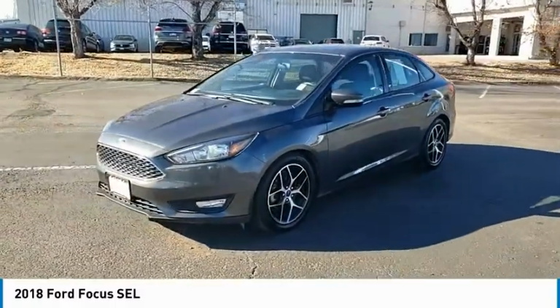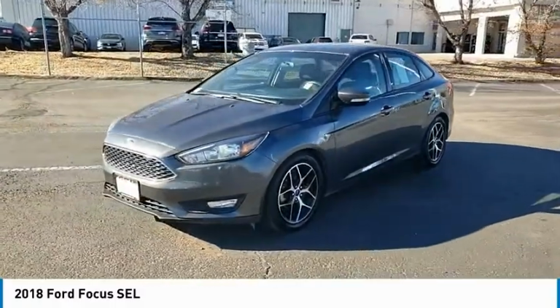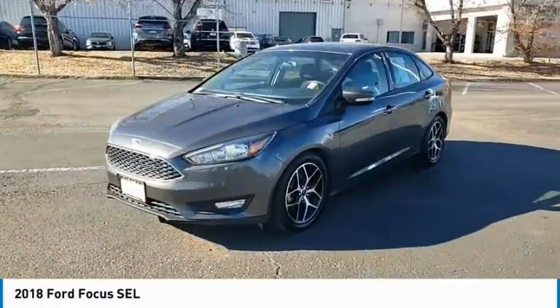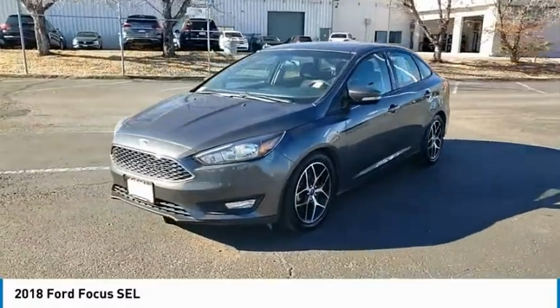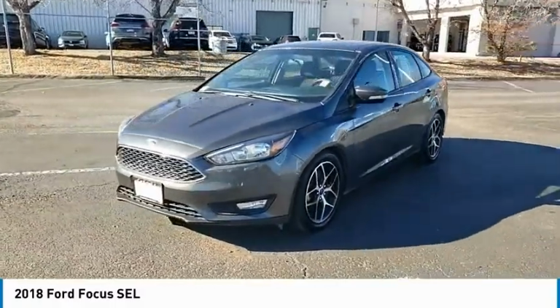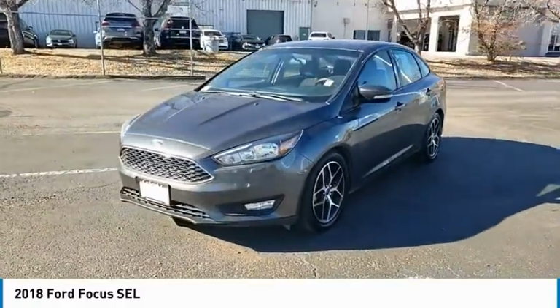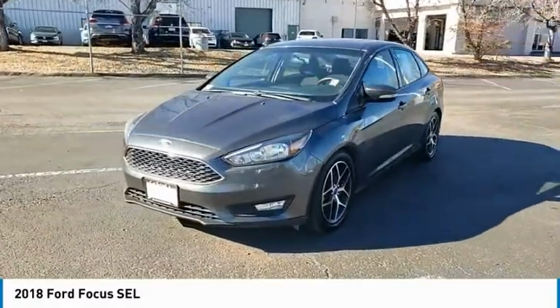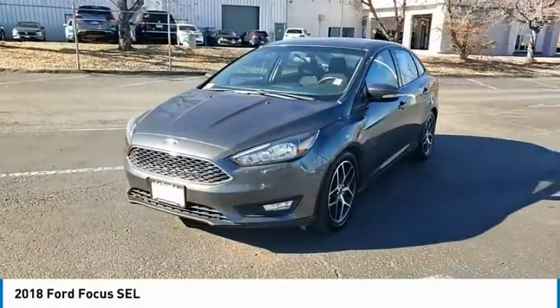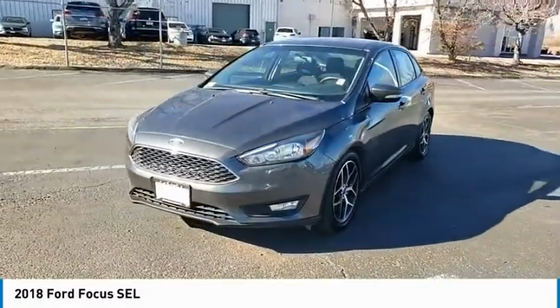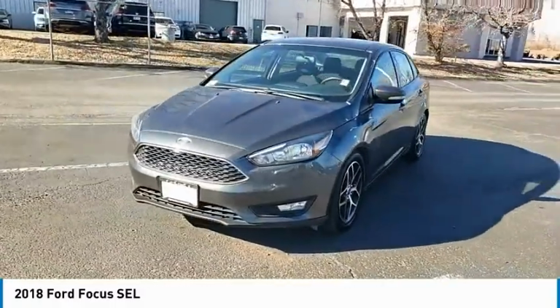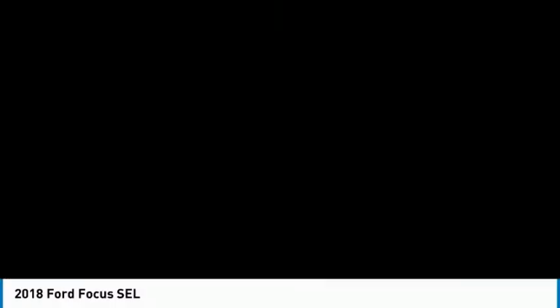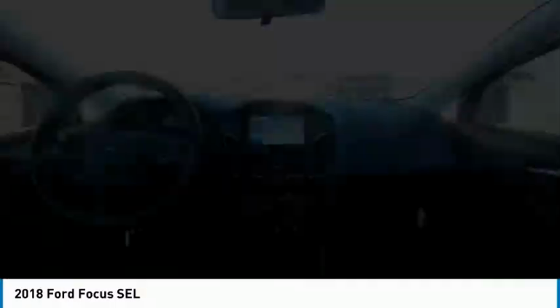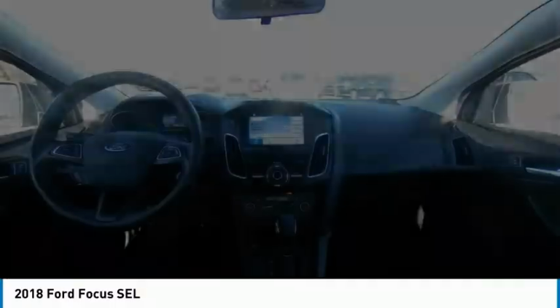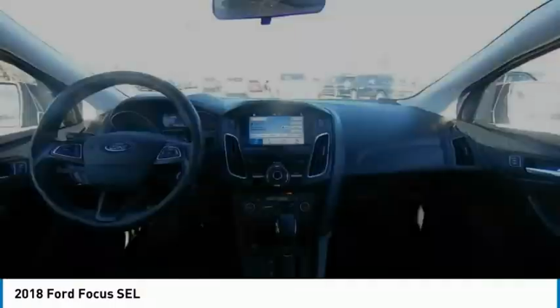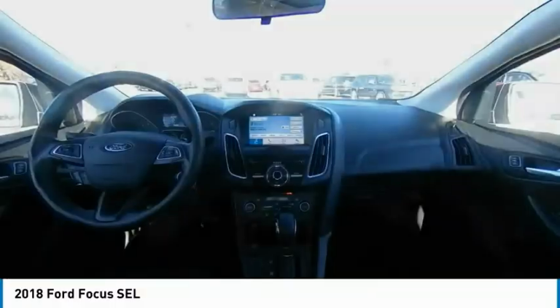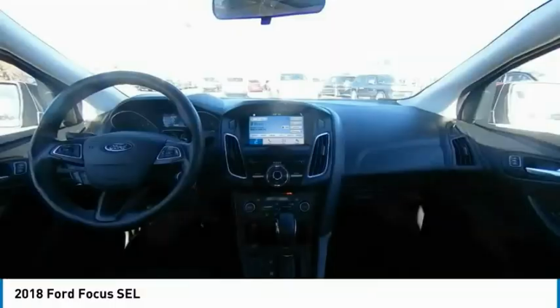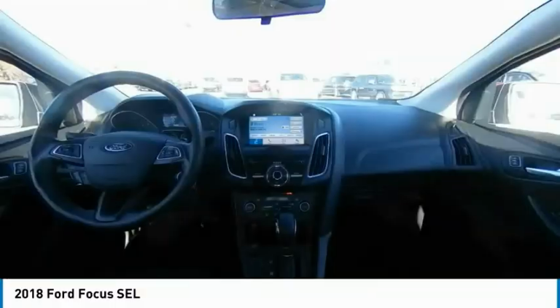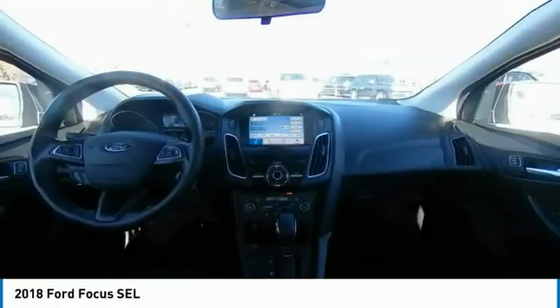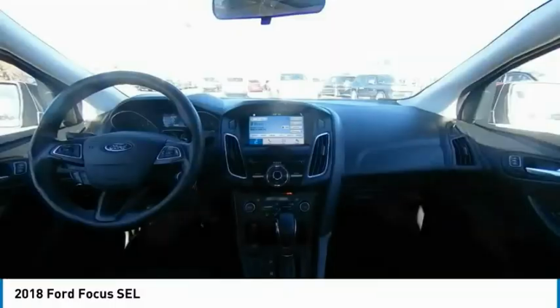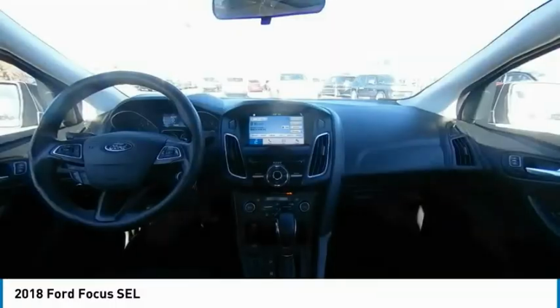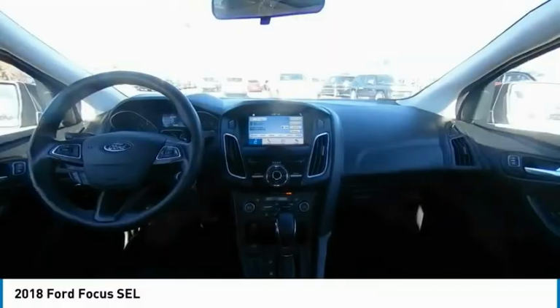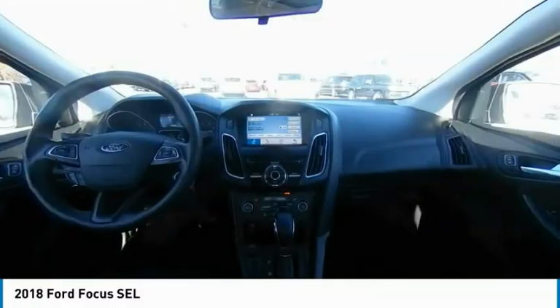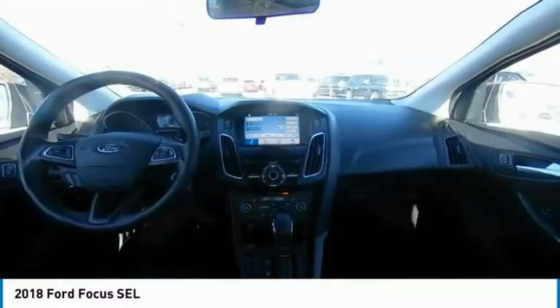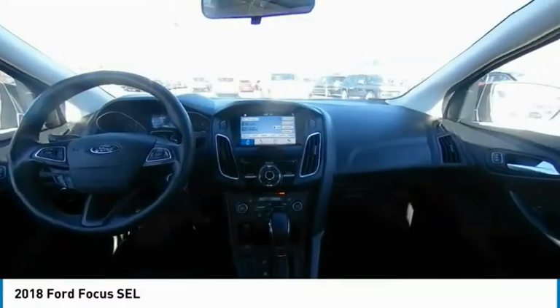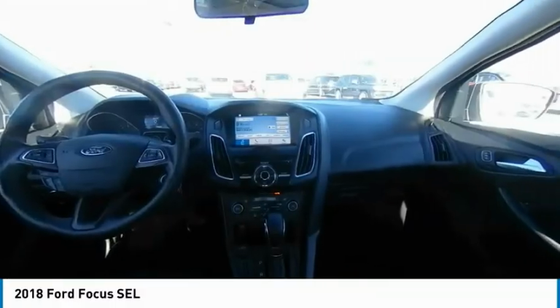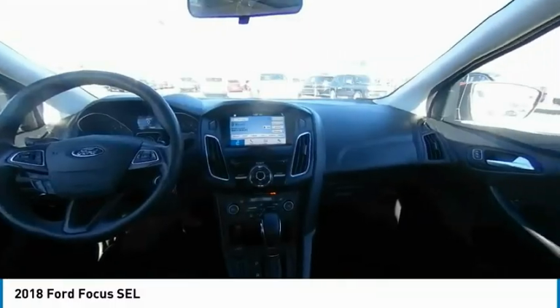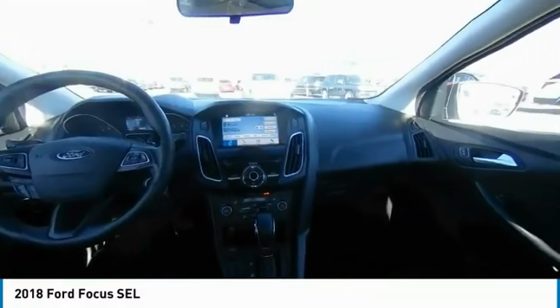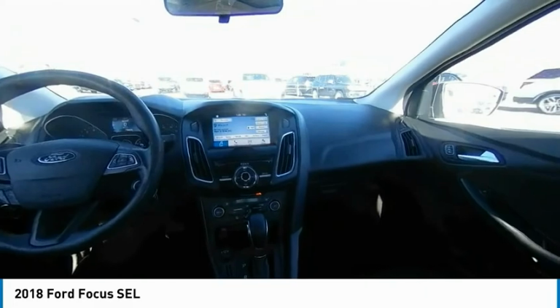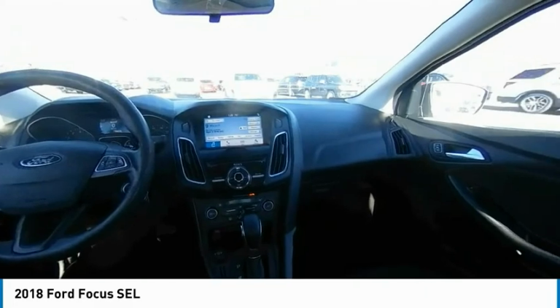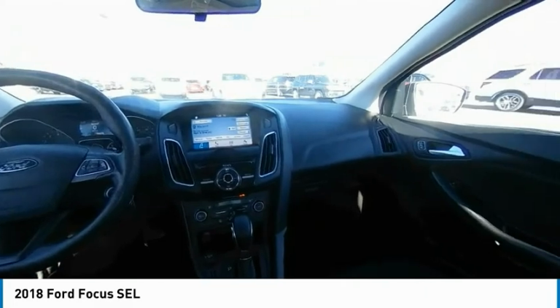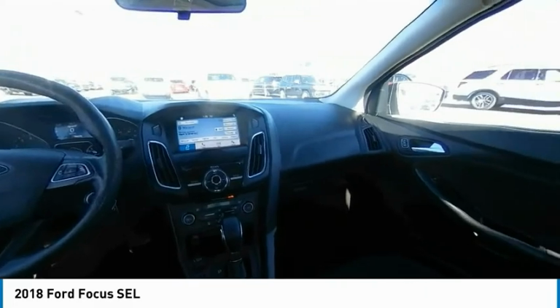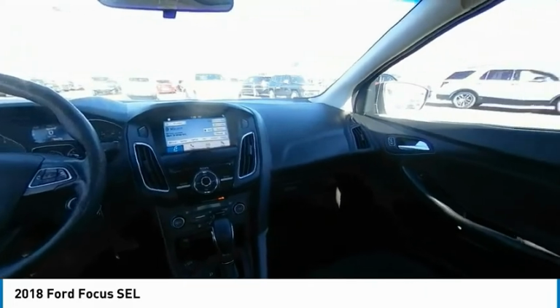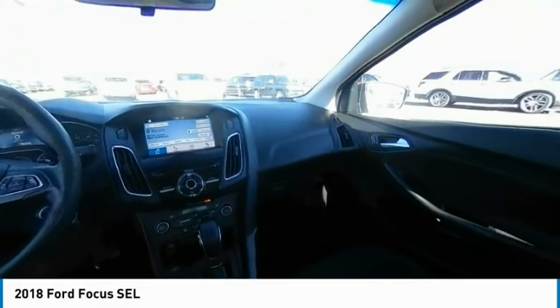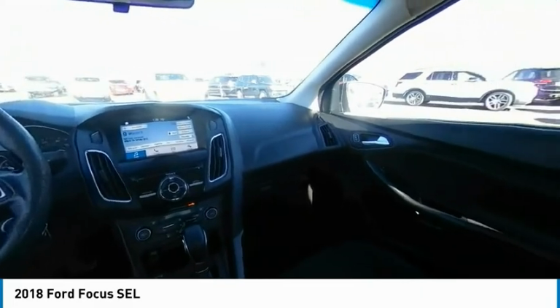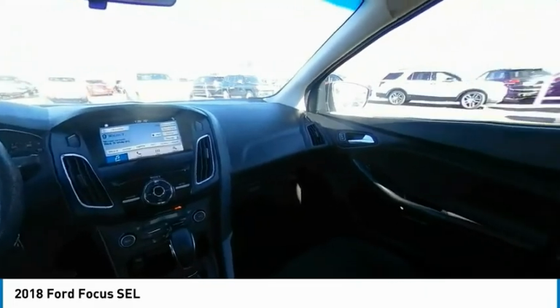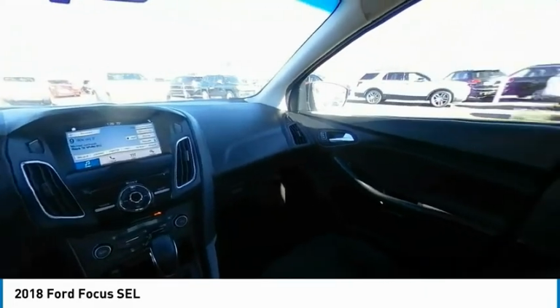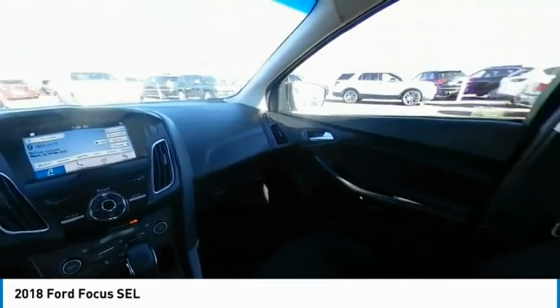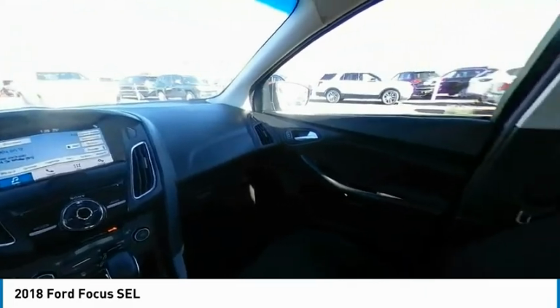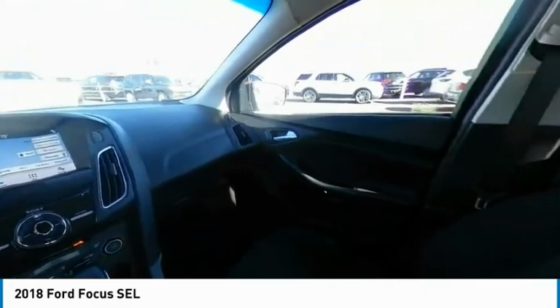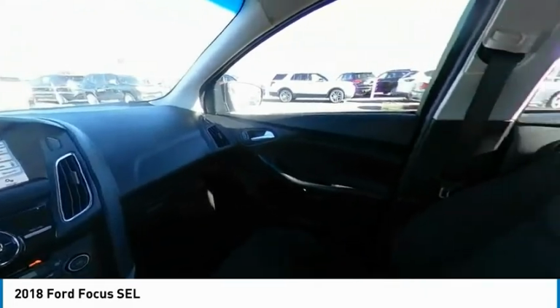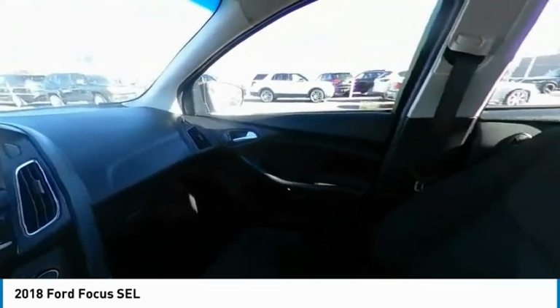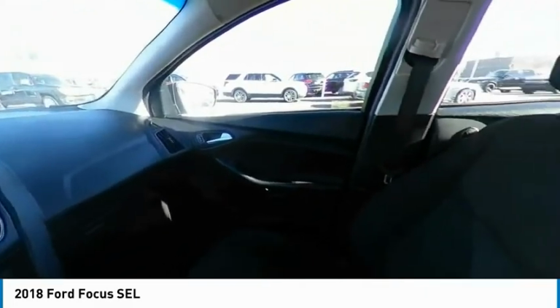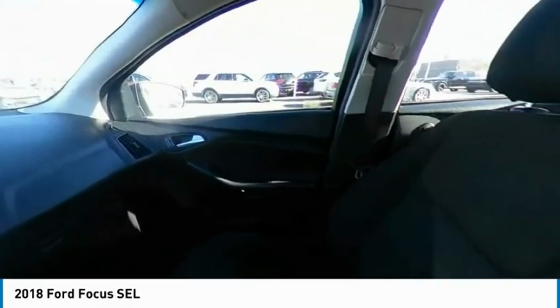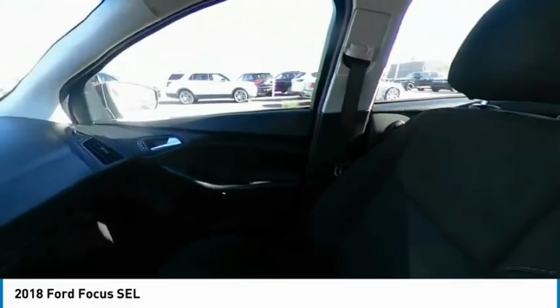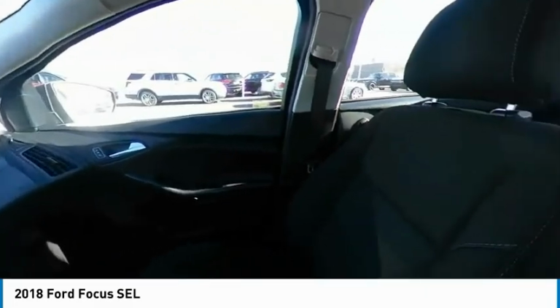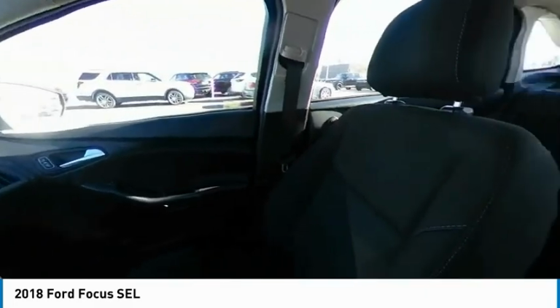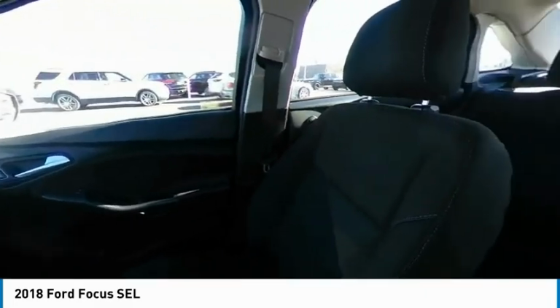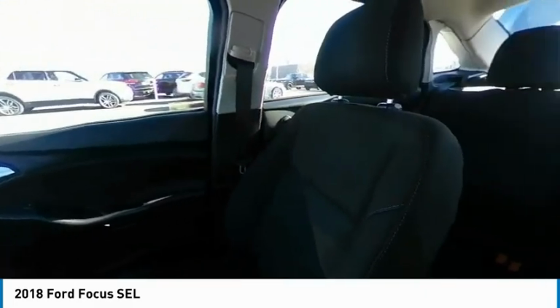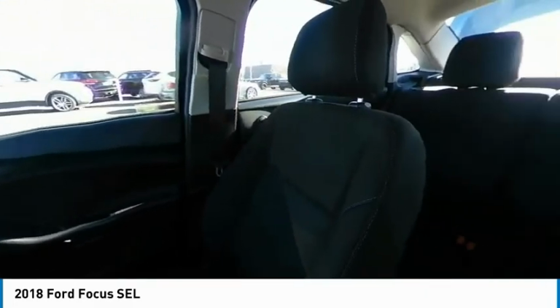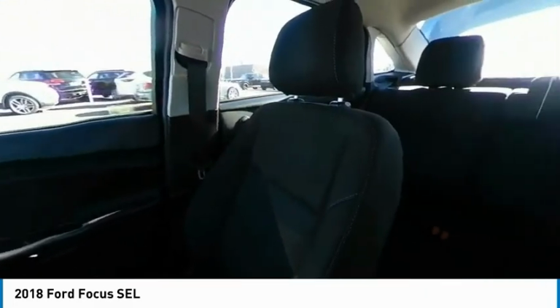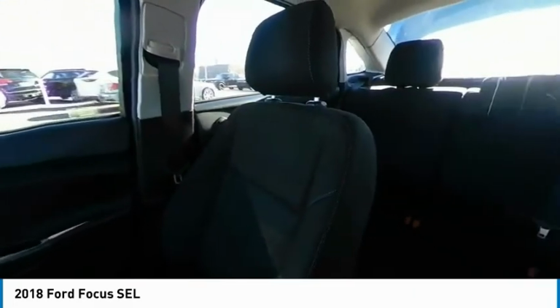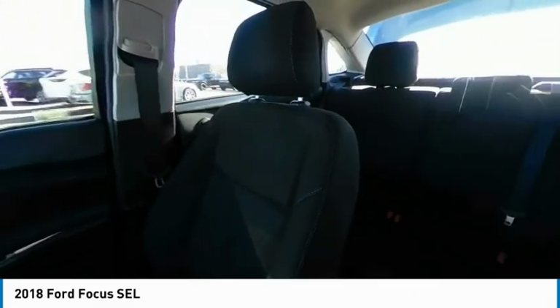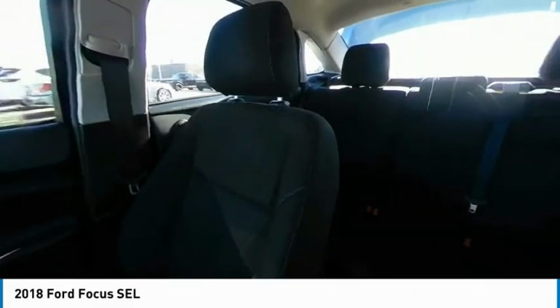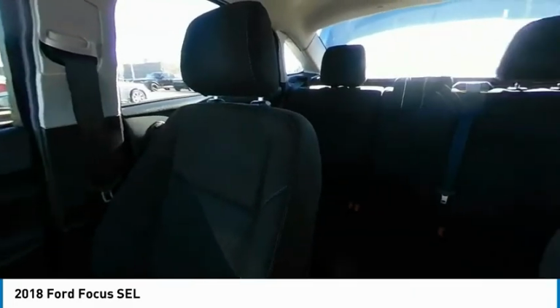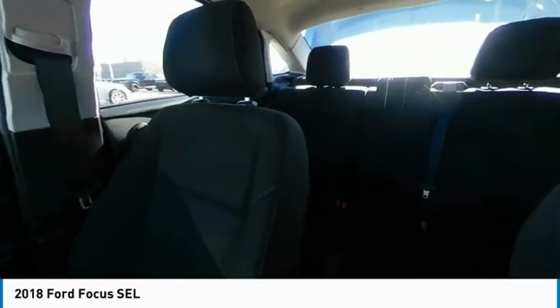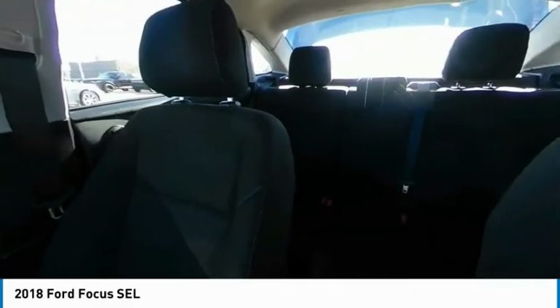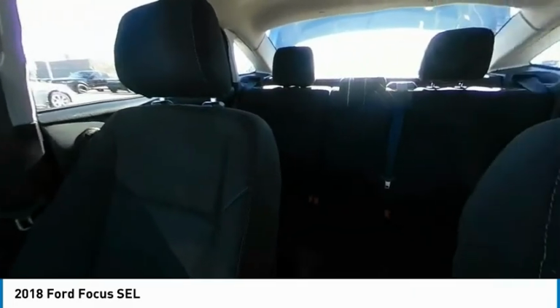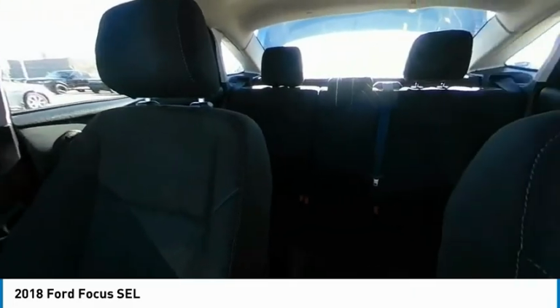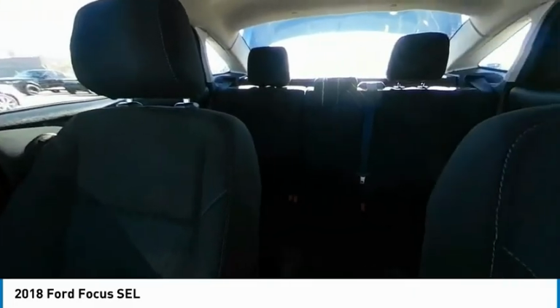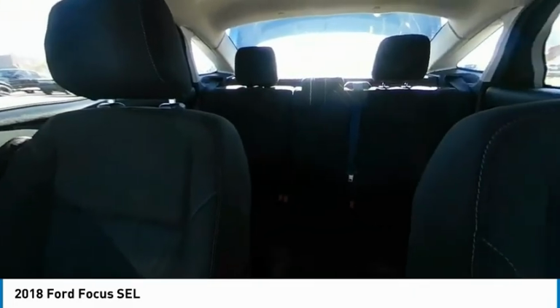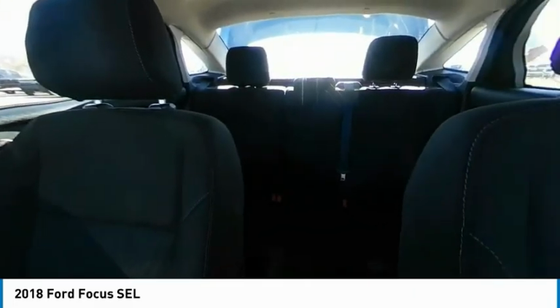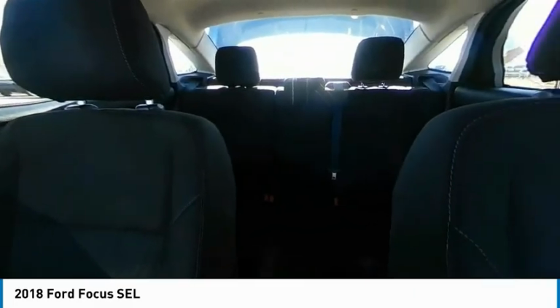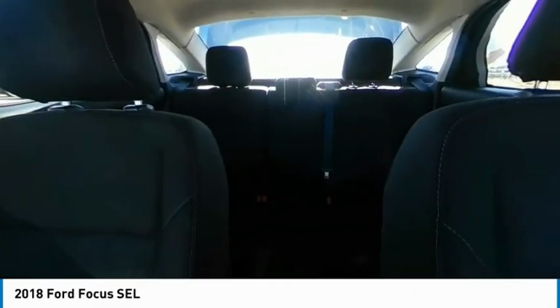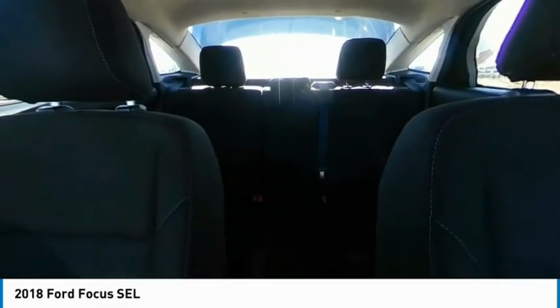Brake assist, traction control, stability control, daytime running lights, engine immobilizer, remote keyless entry.